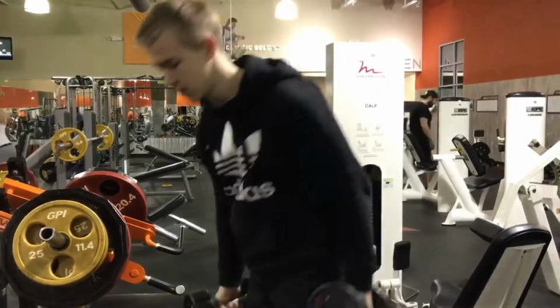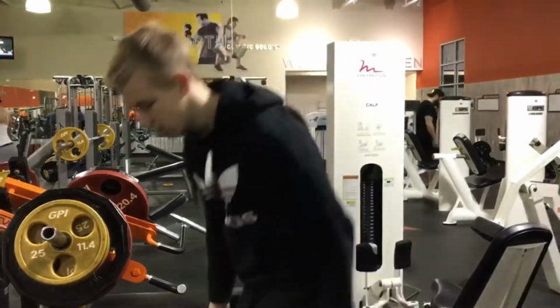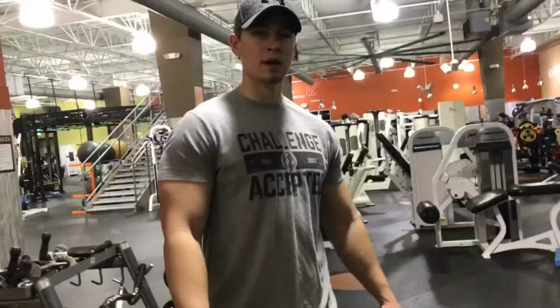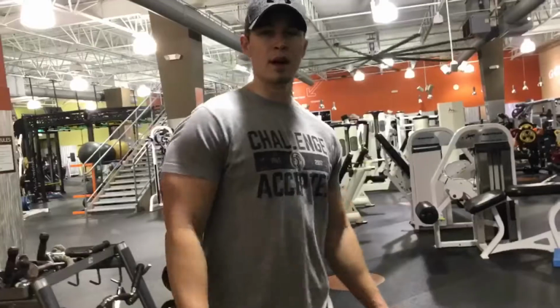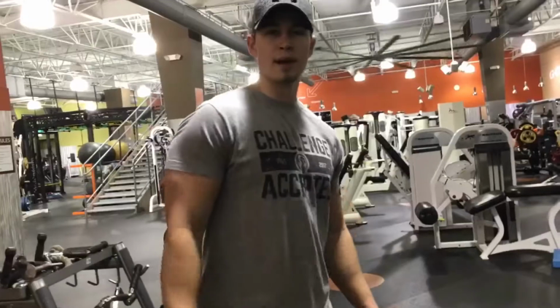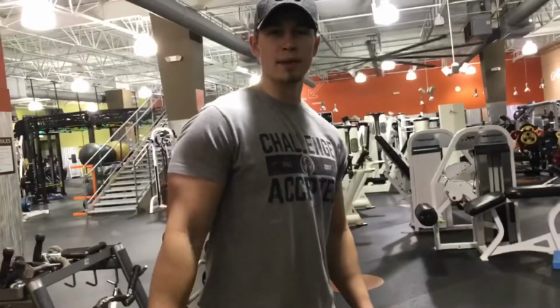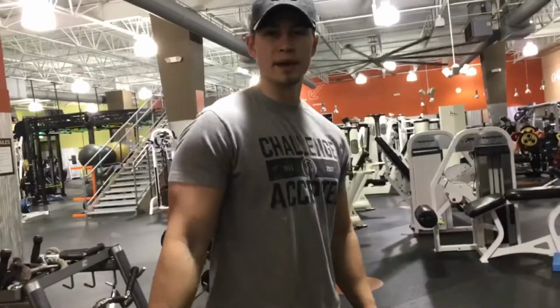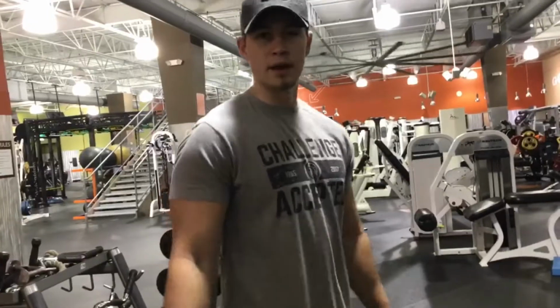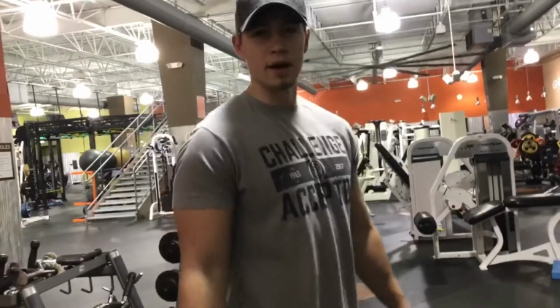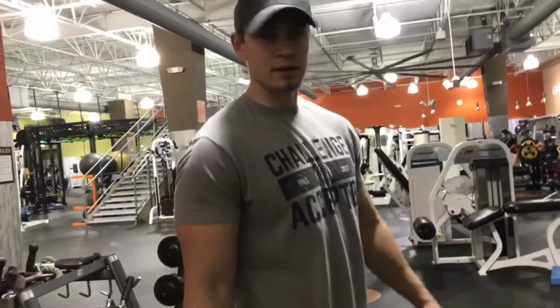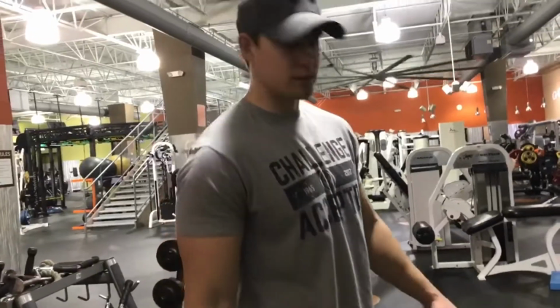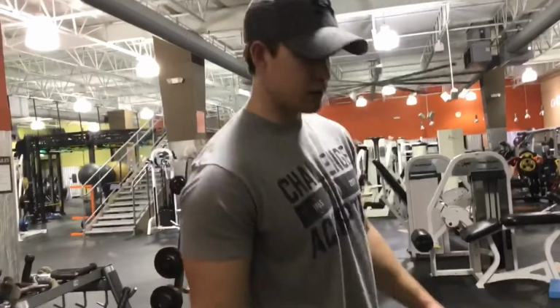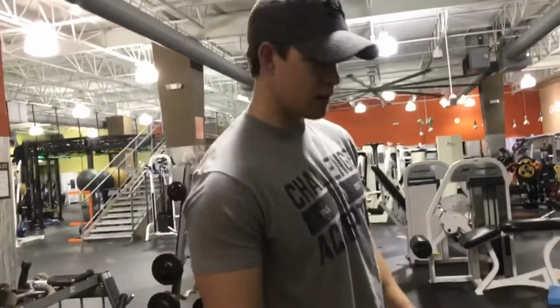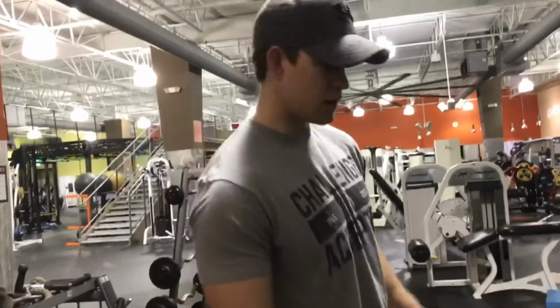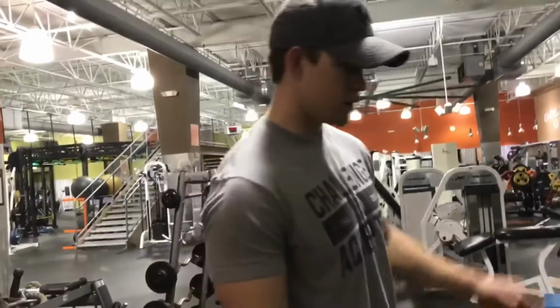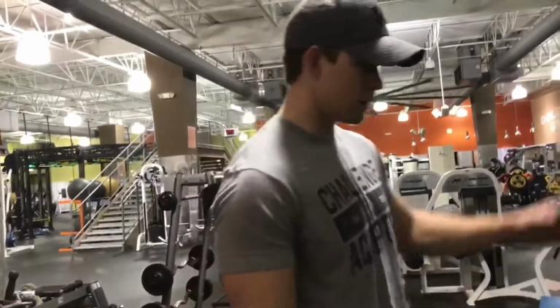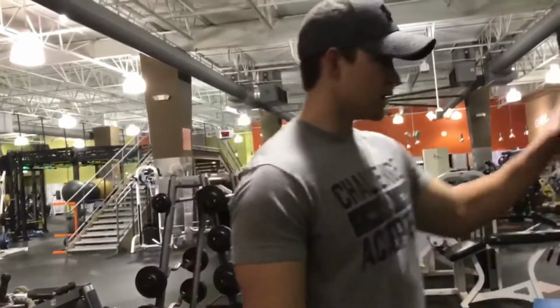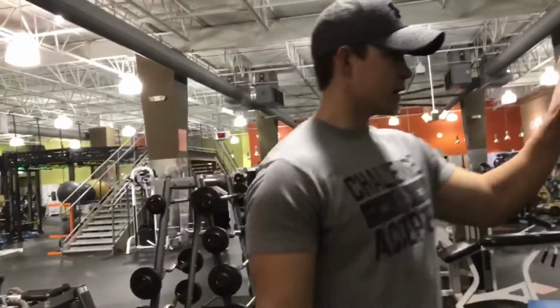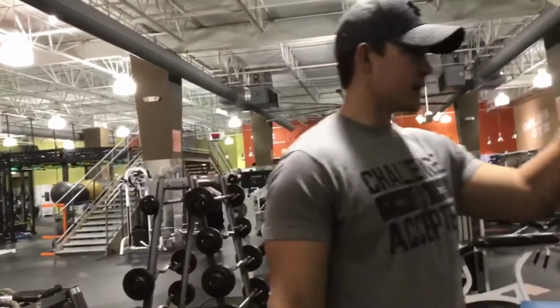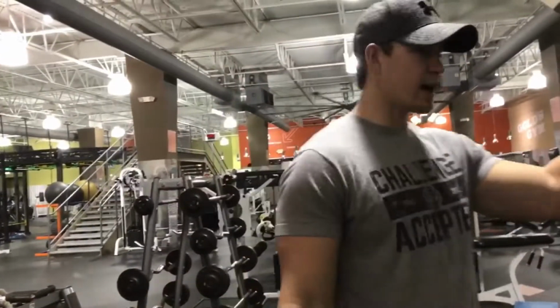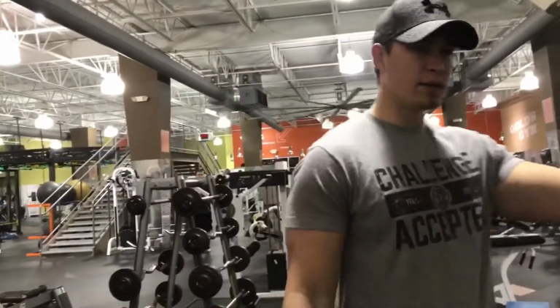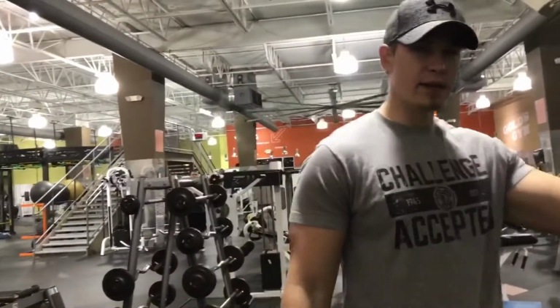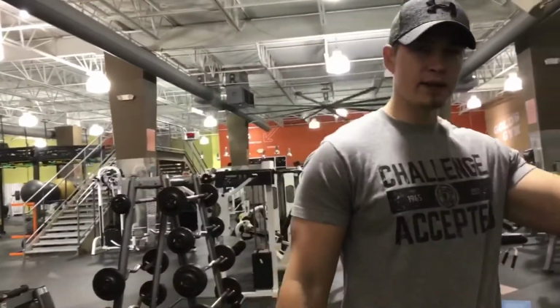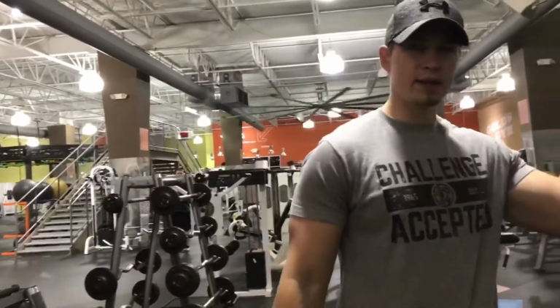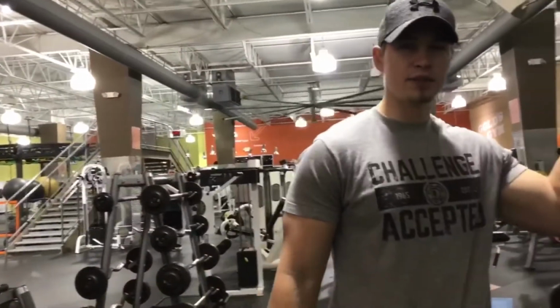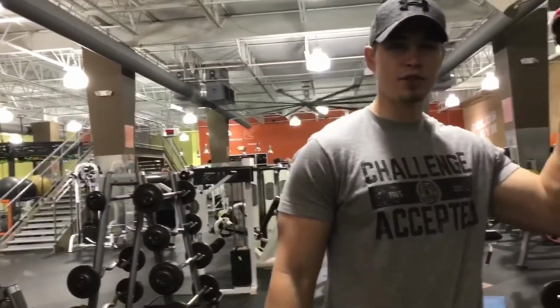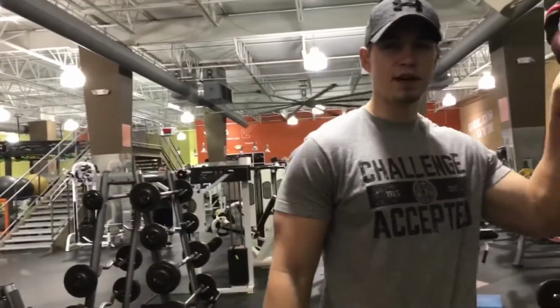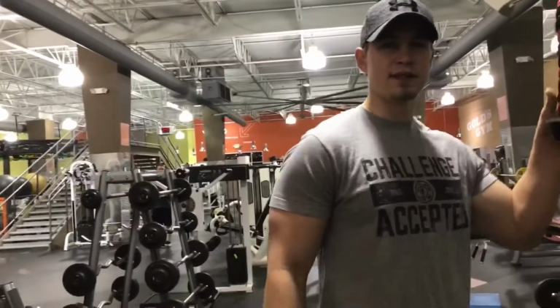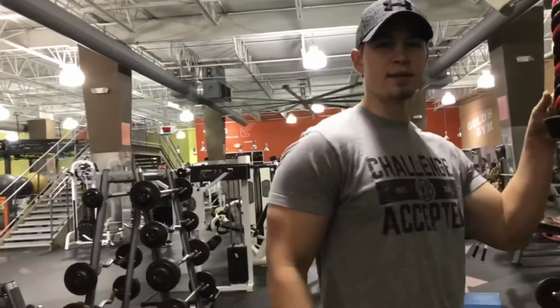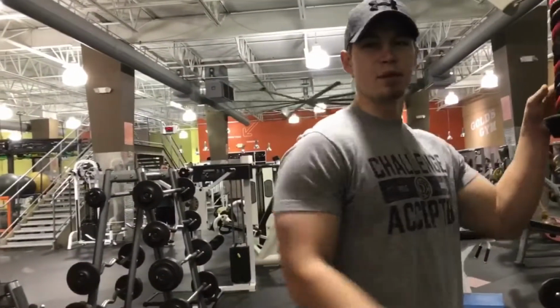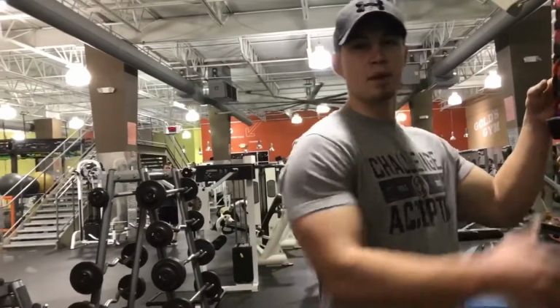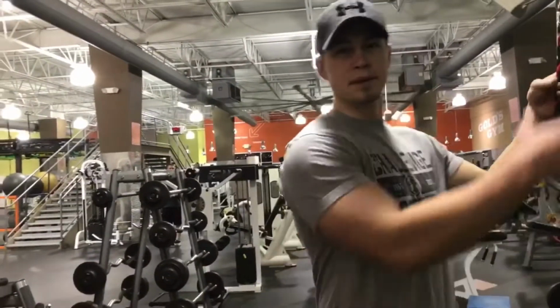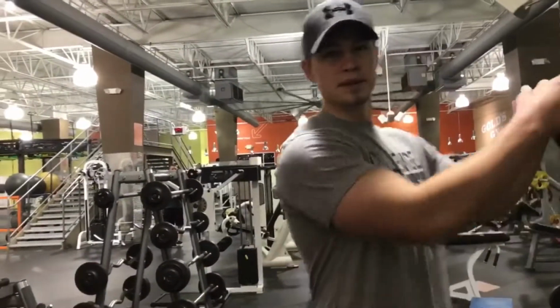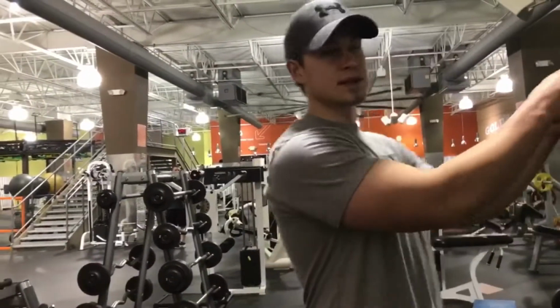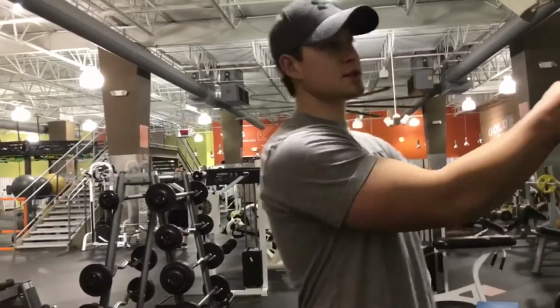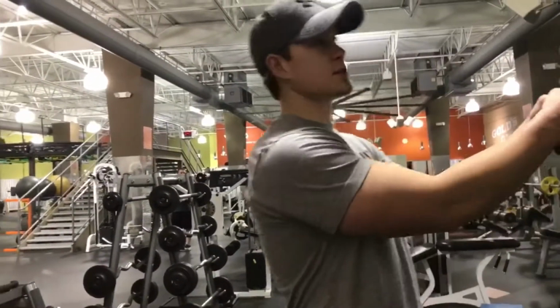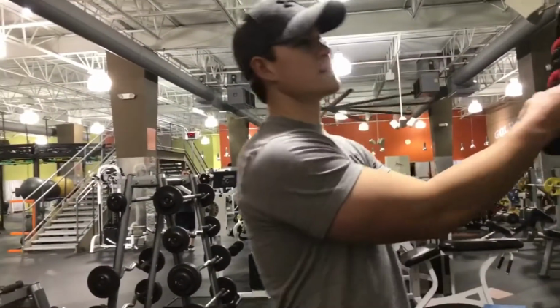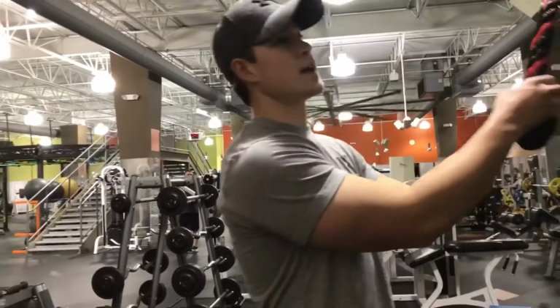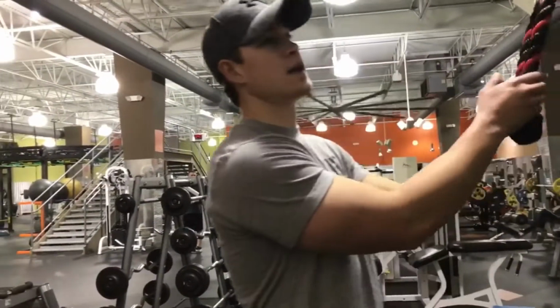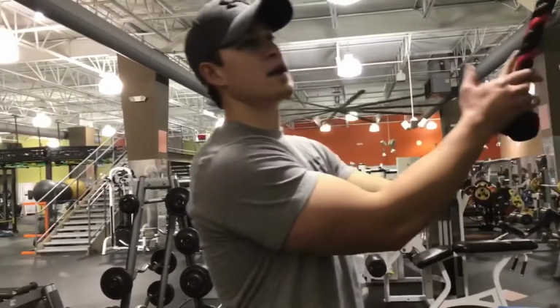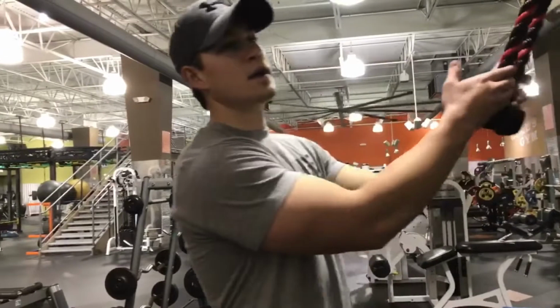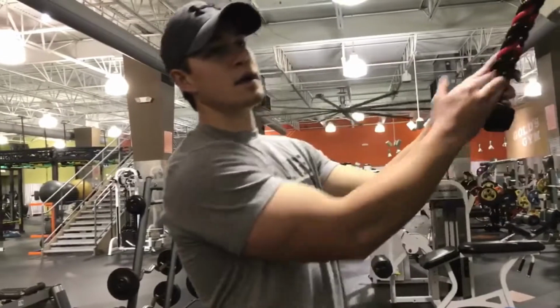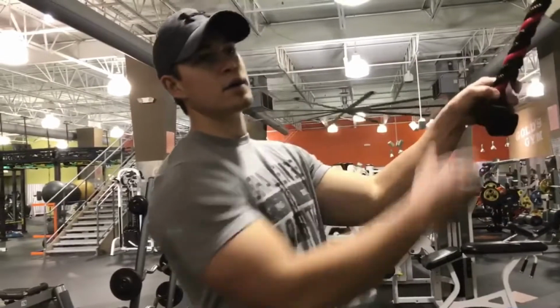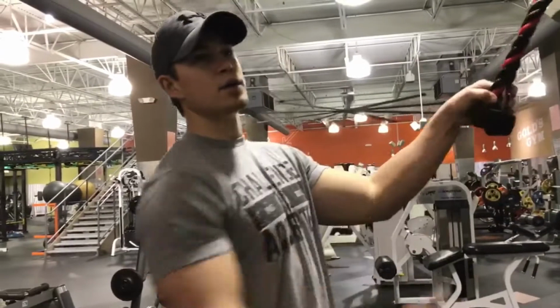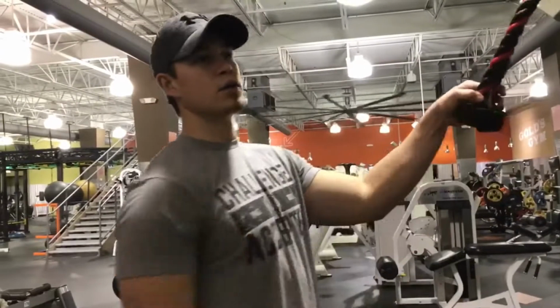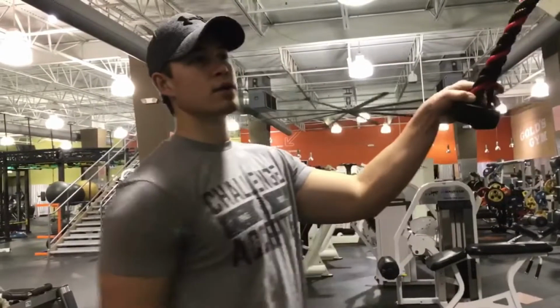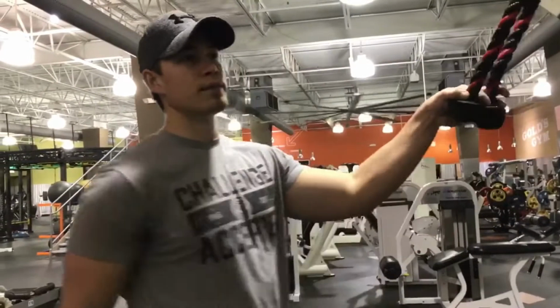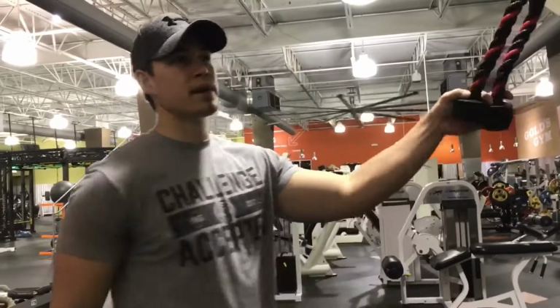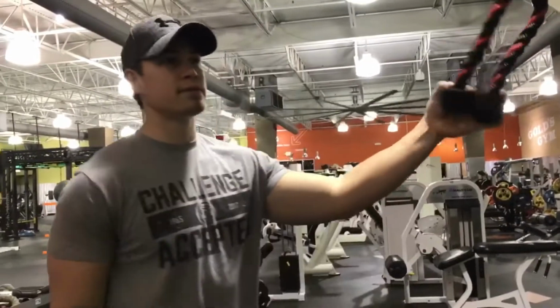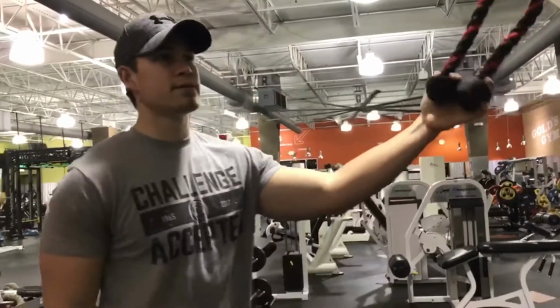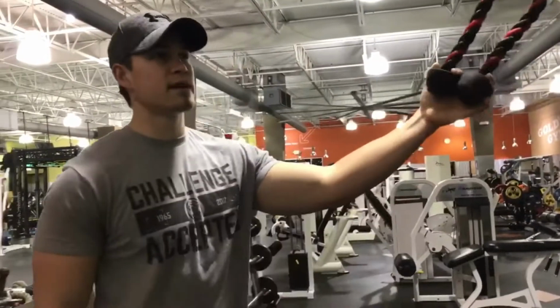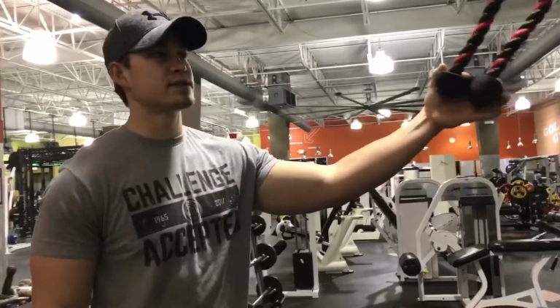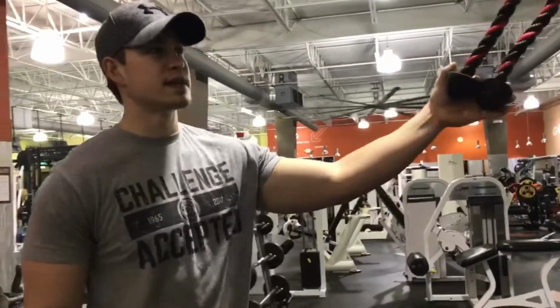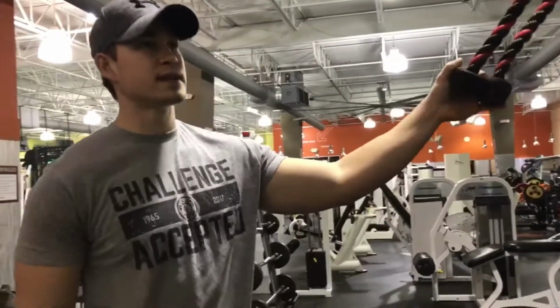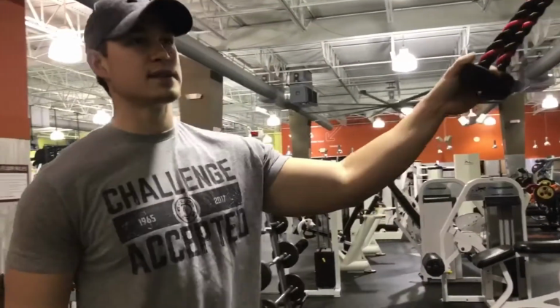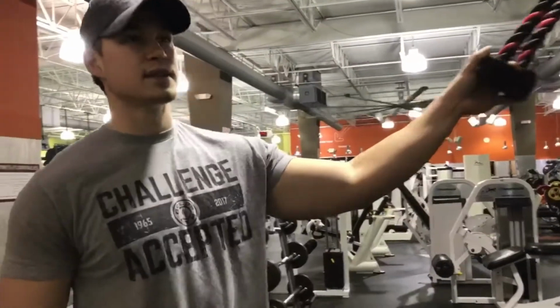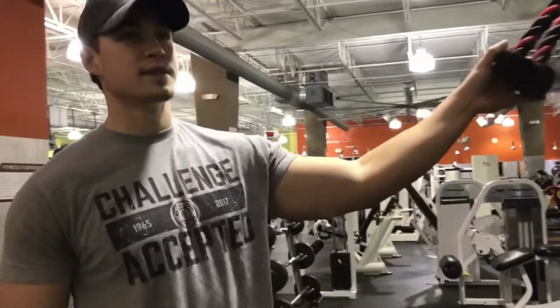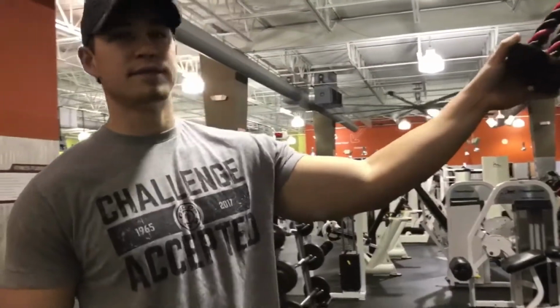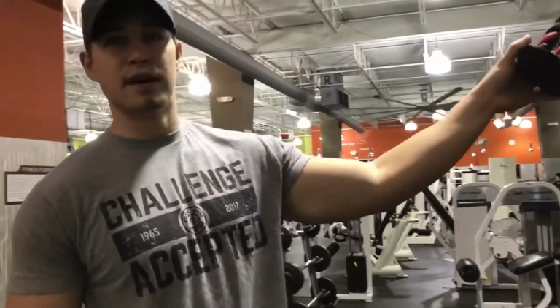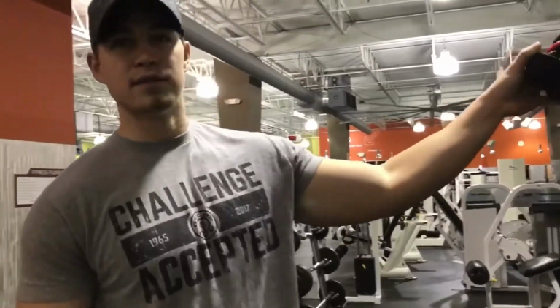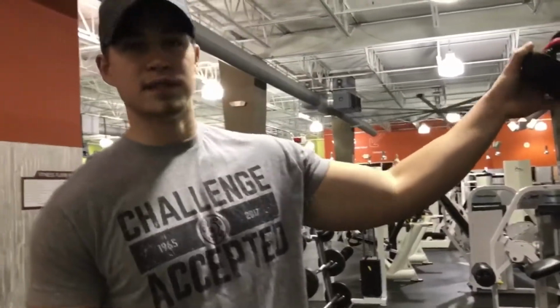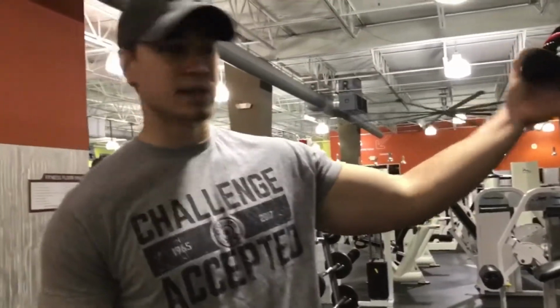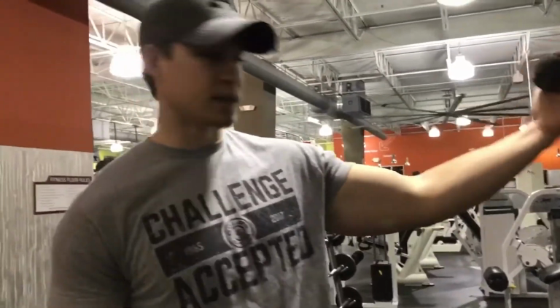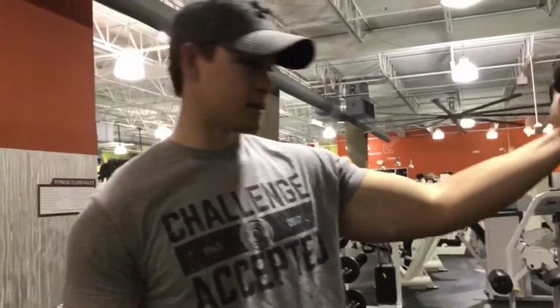All right, big dog. Now we're hitting the tricep rope extensions. We're doing about five sets of five to six.